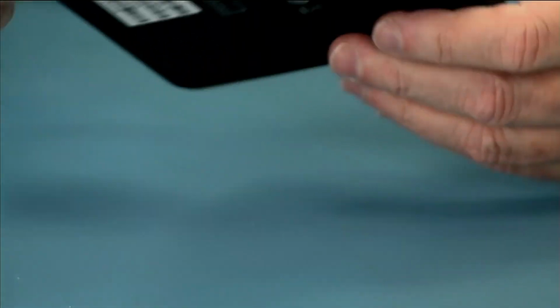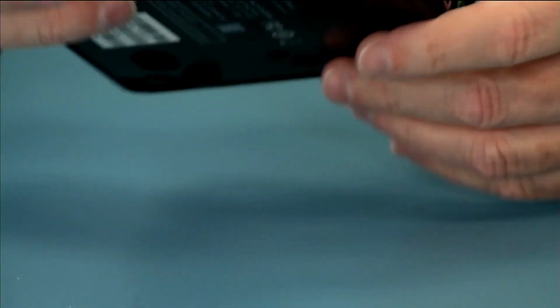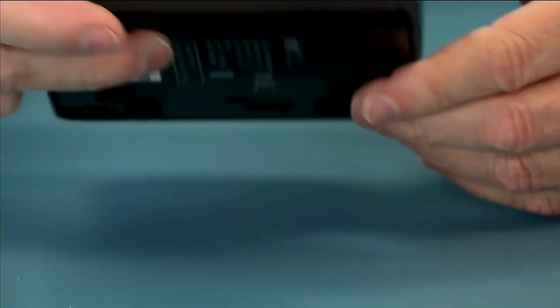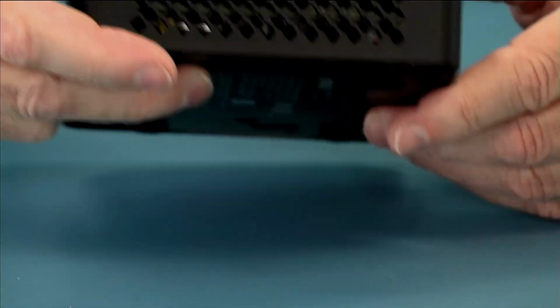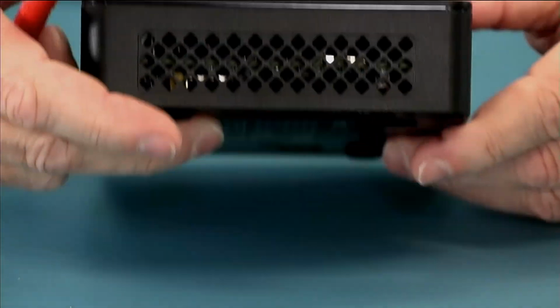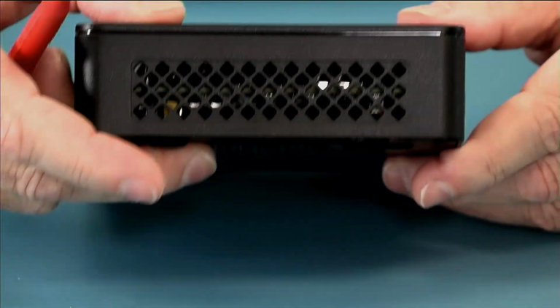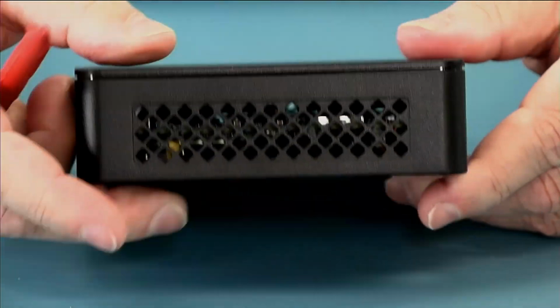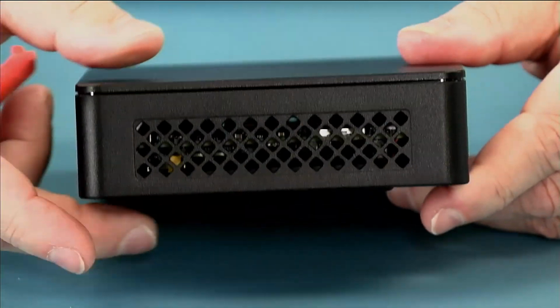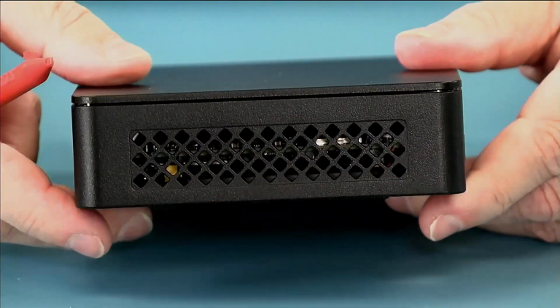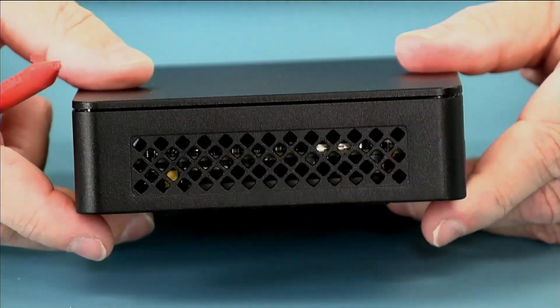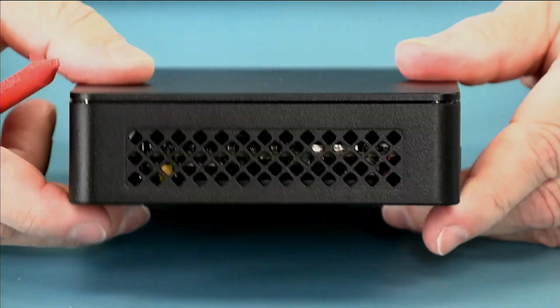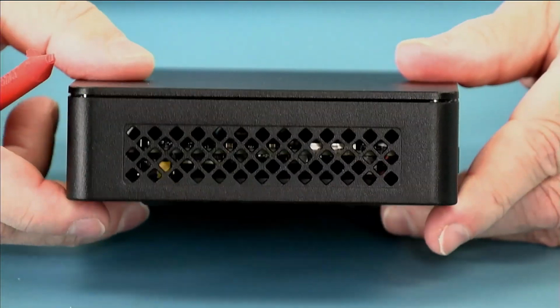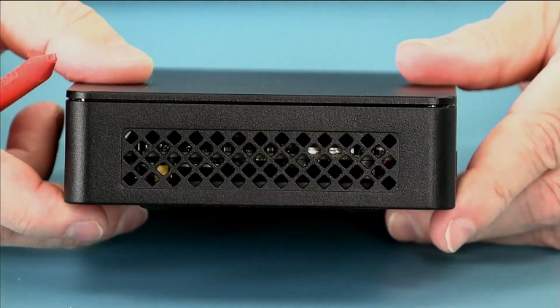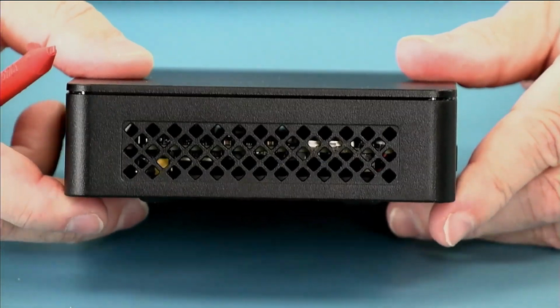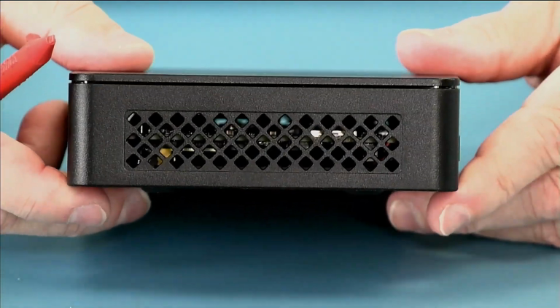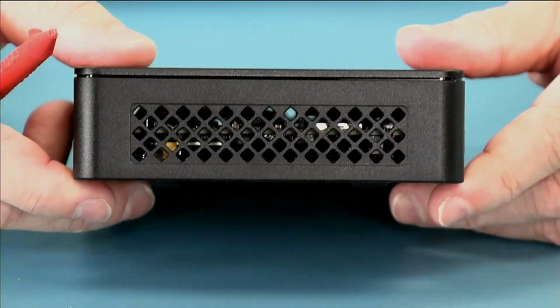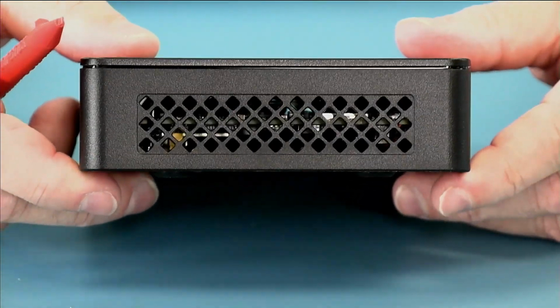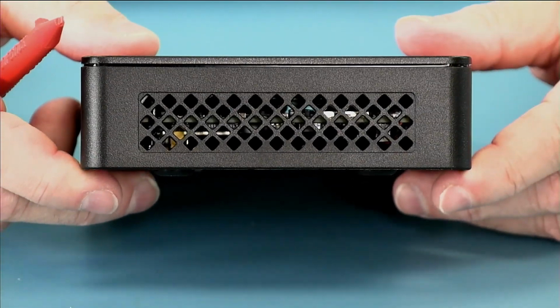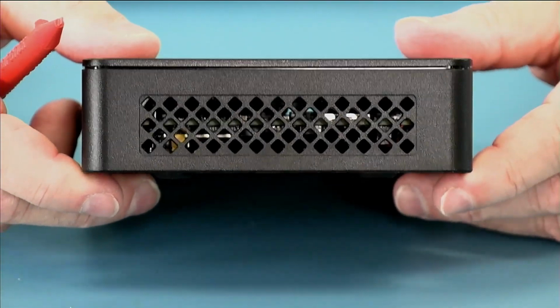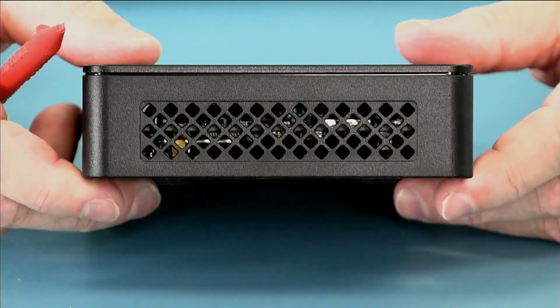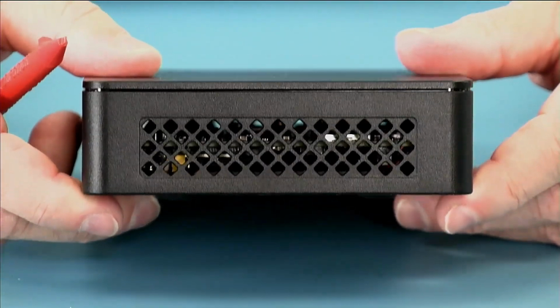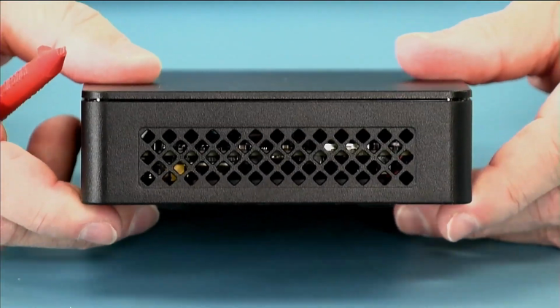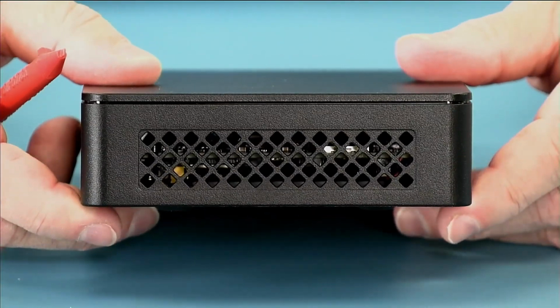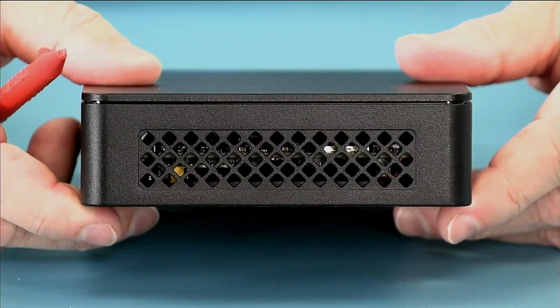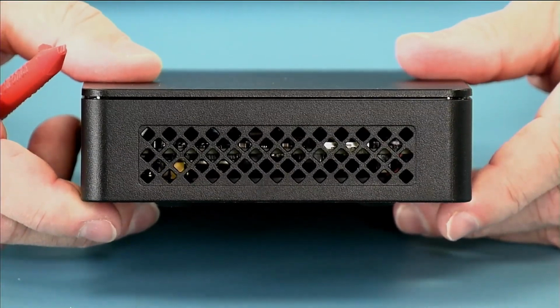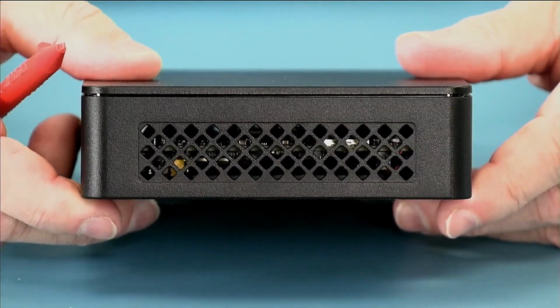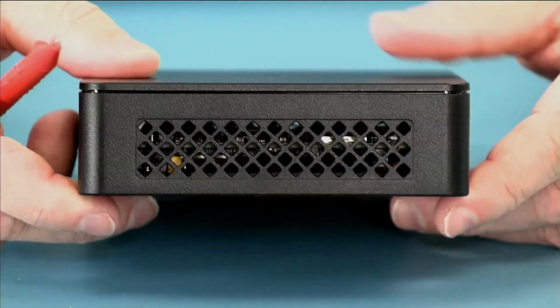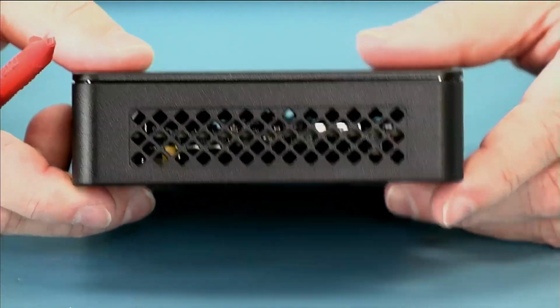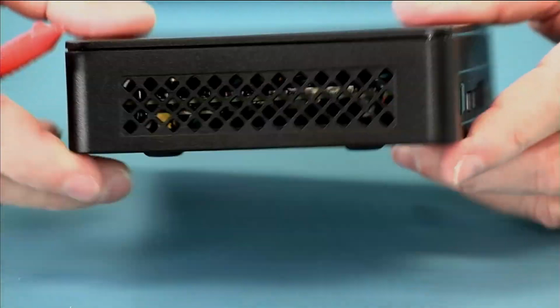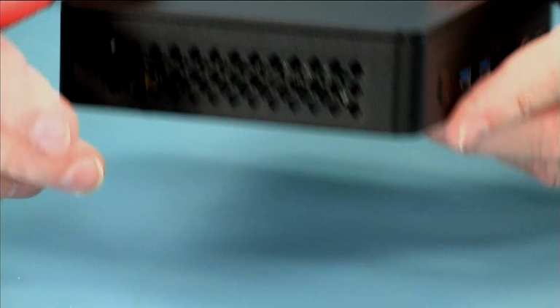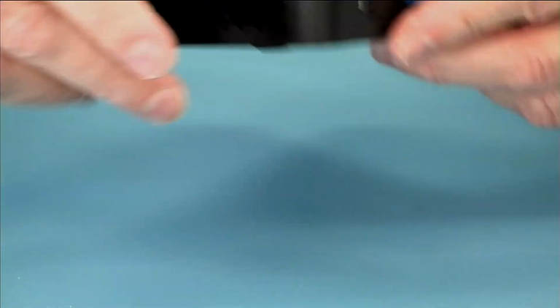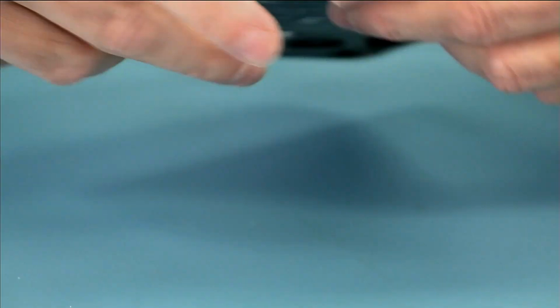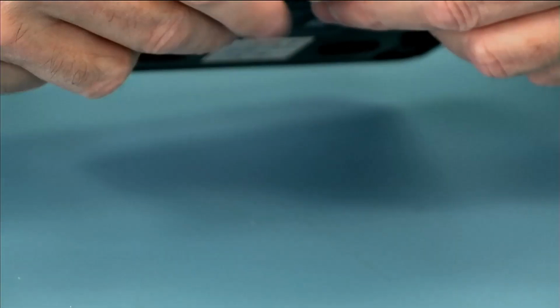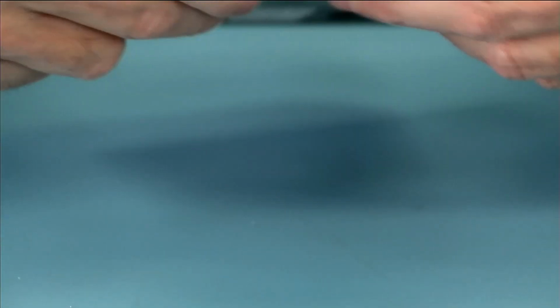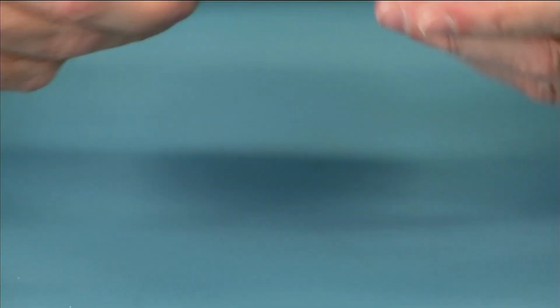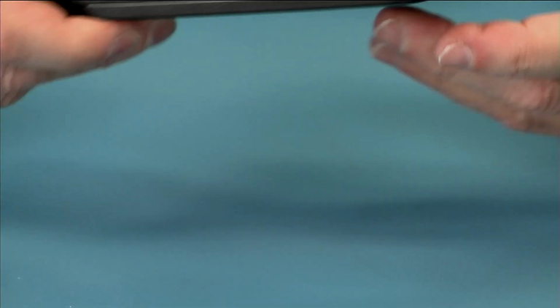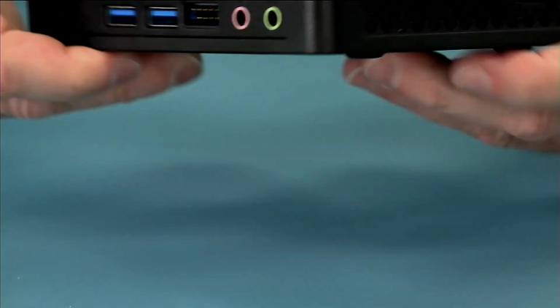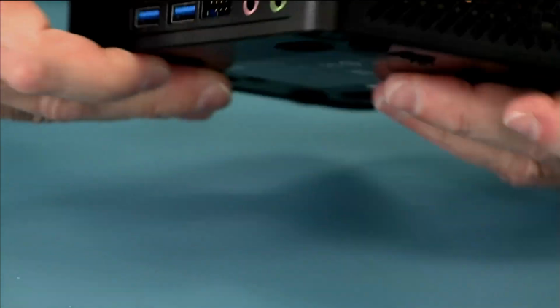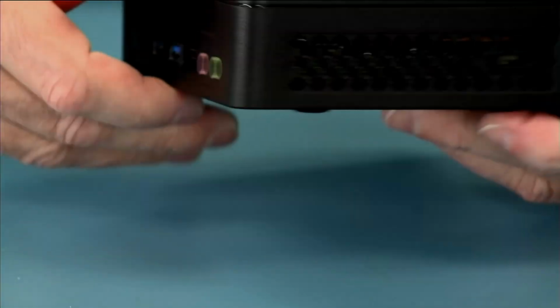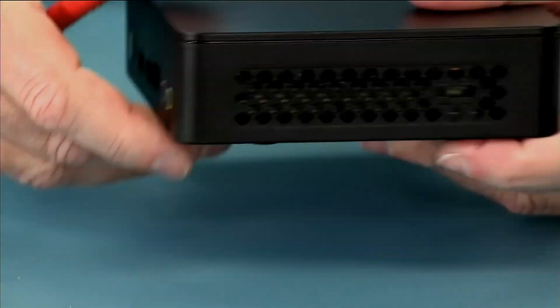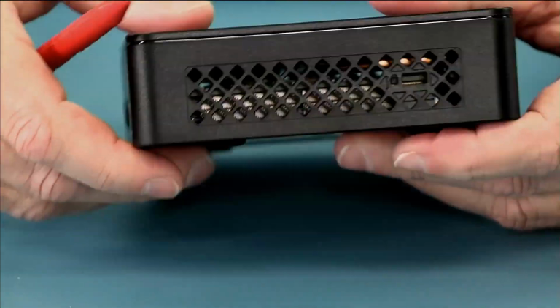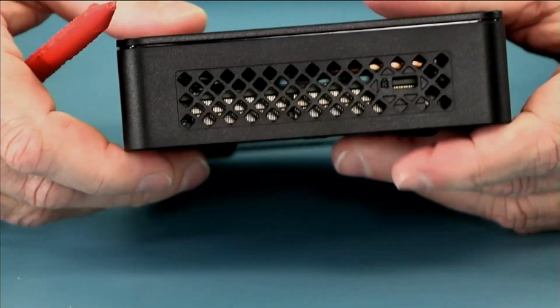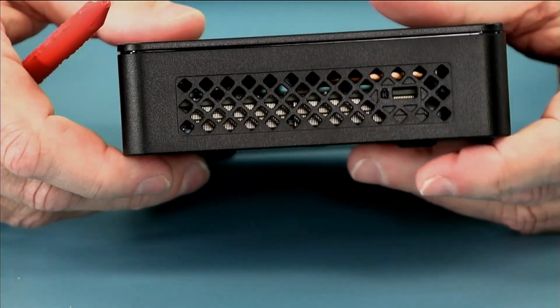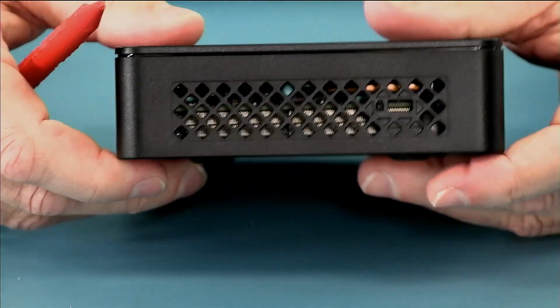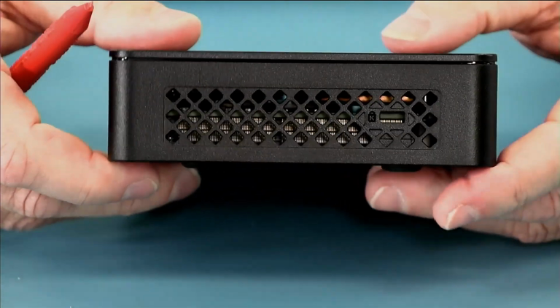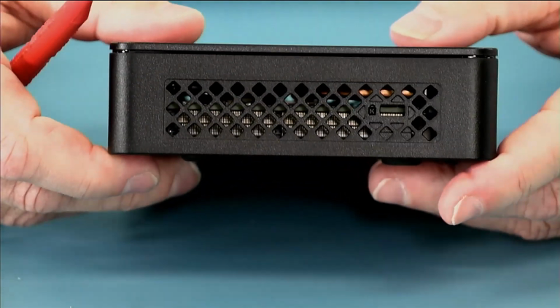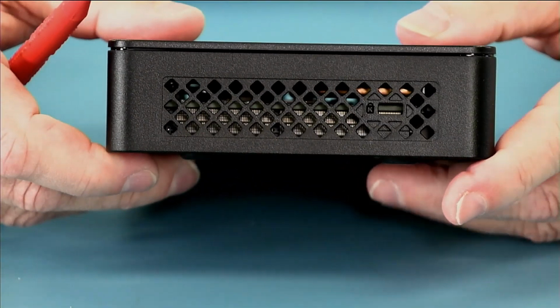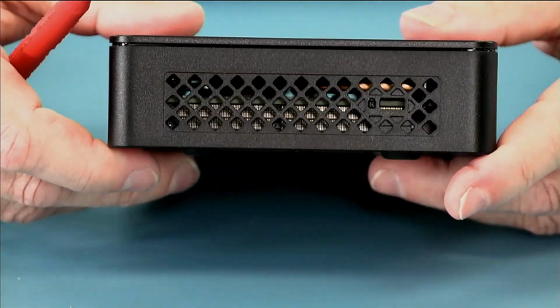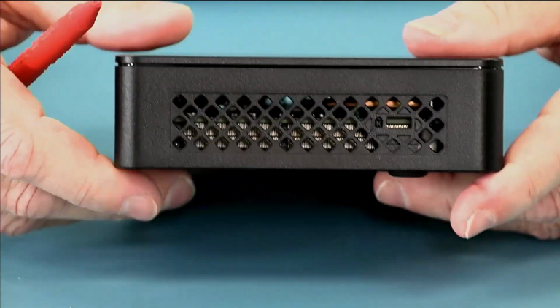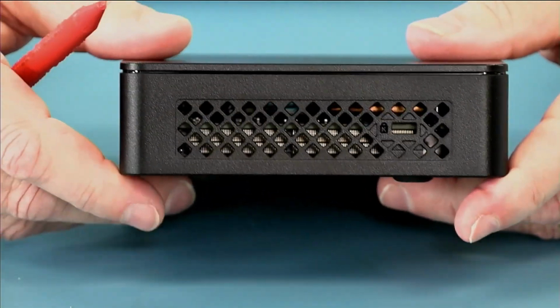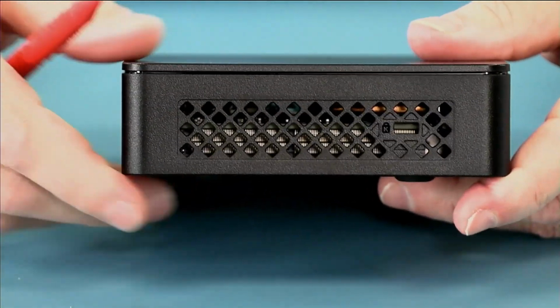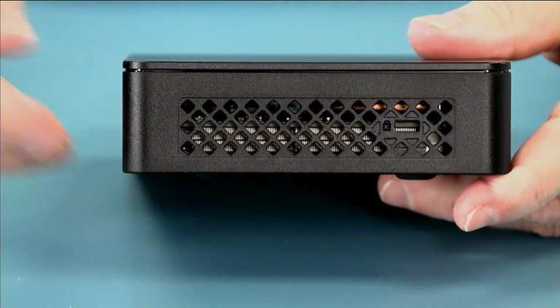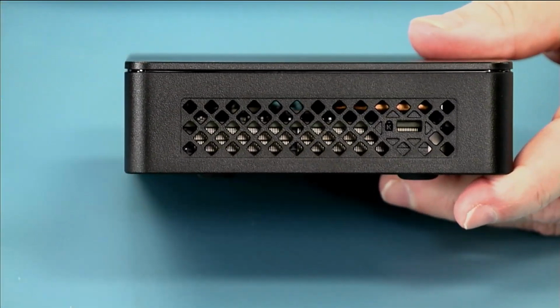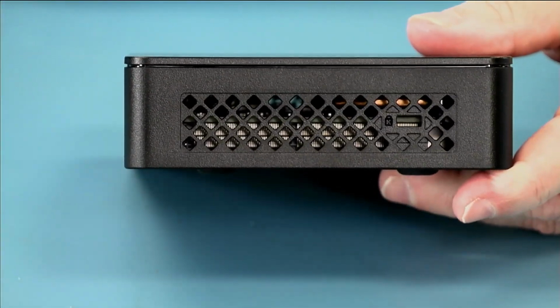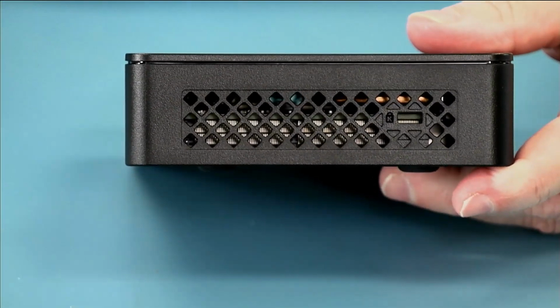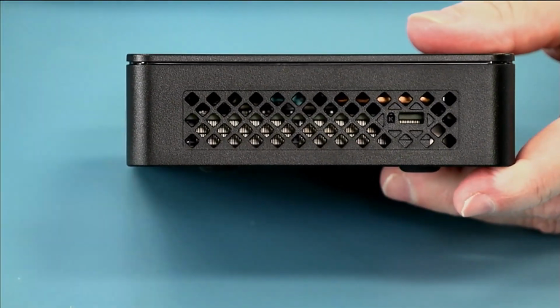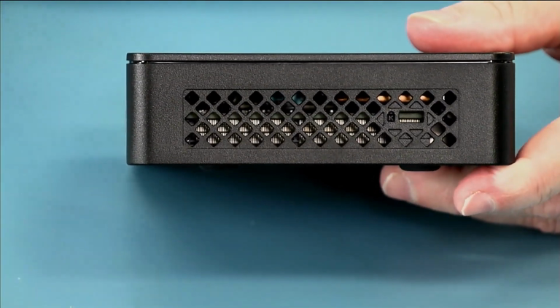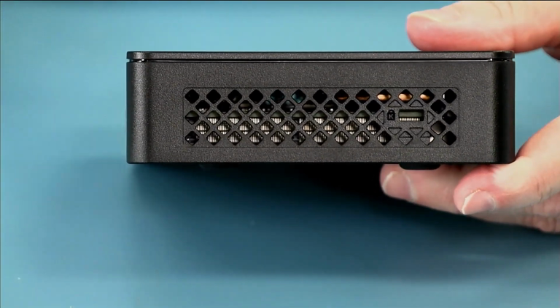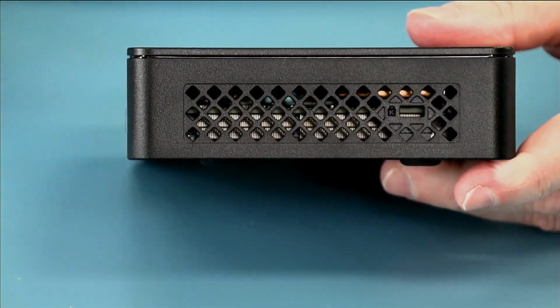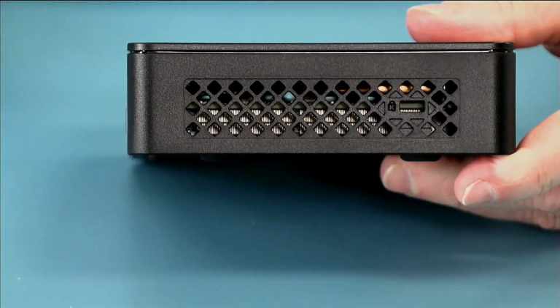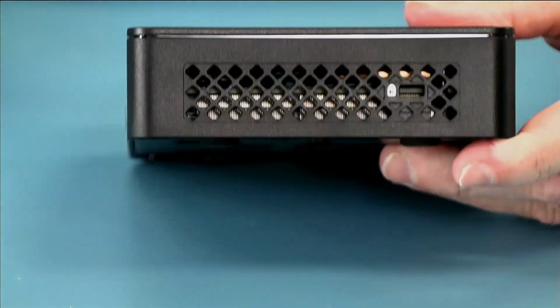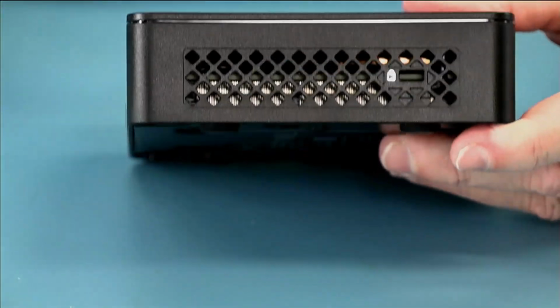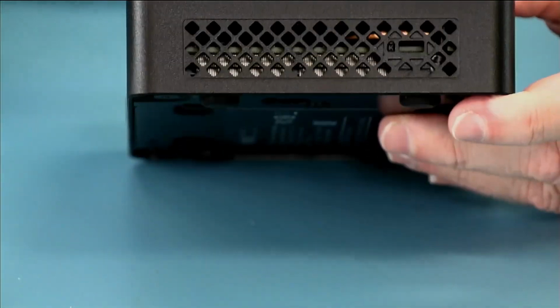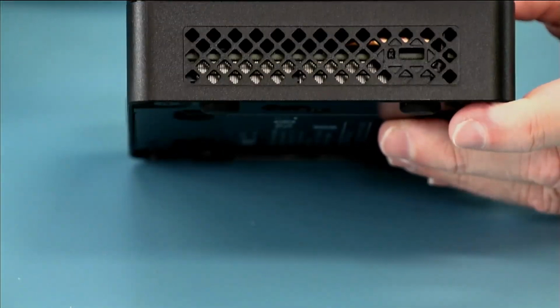On this side you can see there are large ventilation holes, and on the other side we also have our Kensington lock.